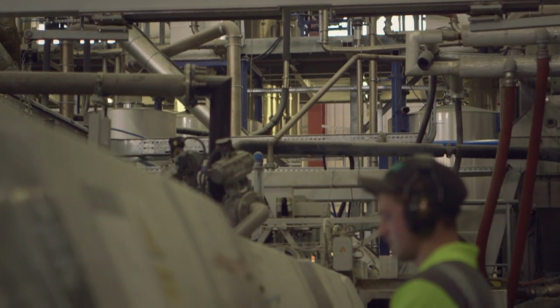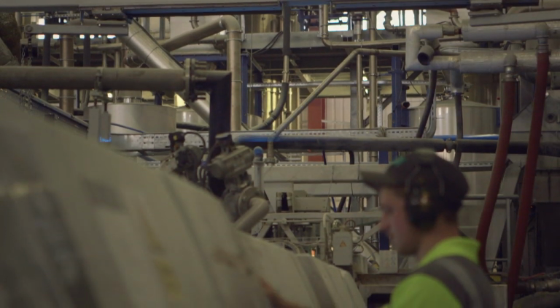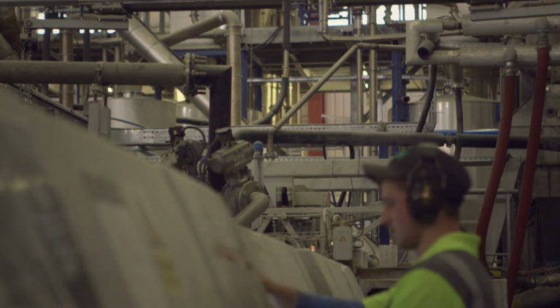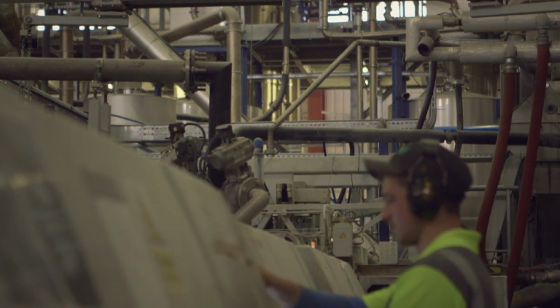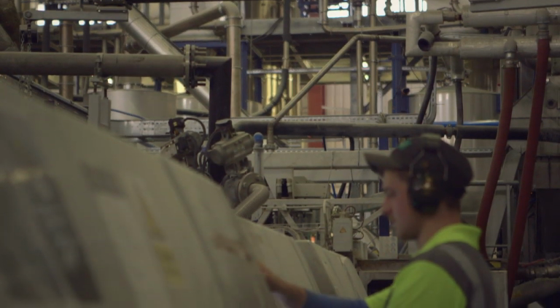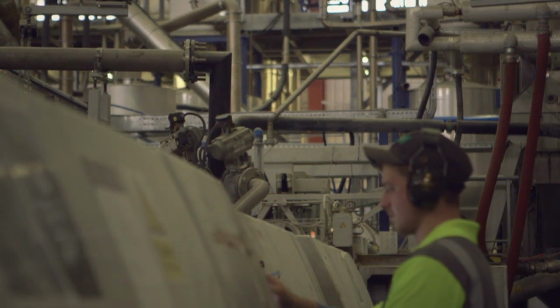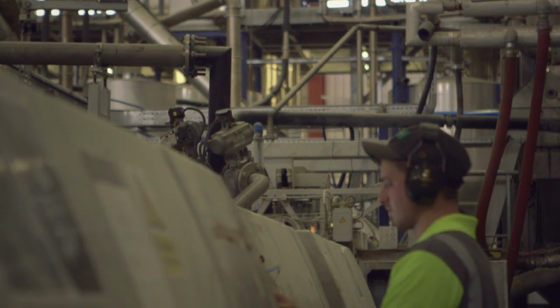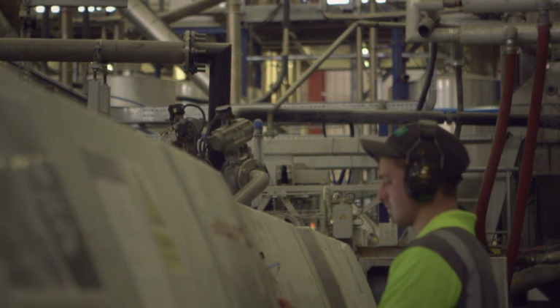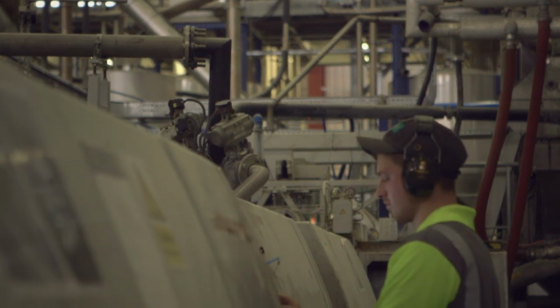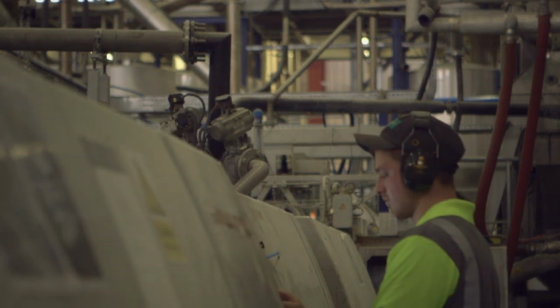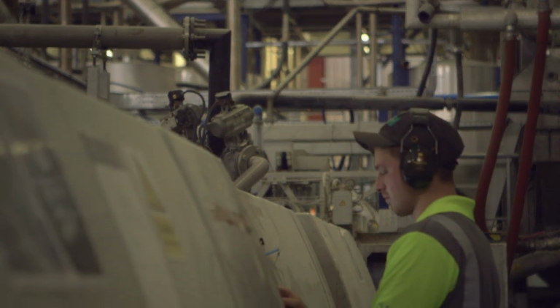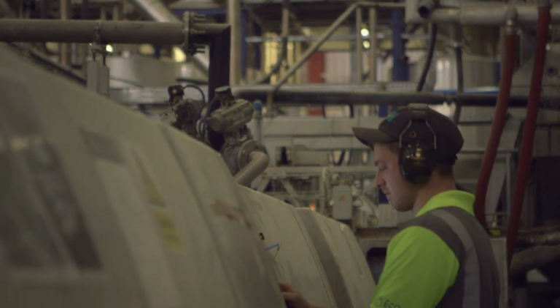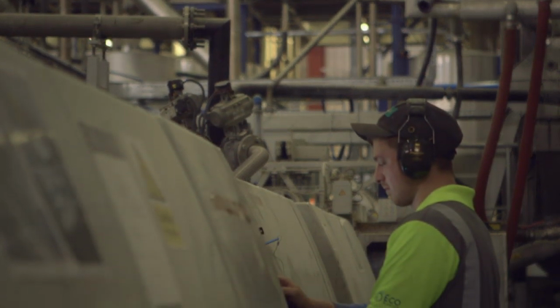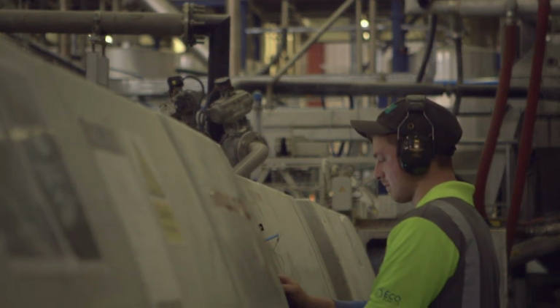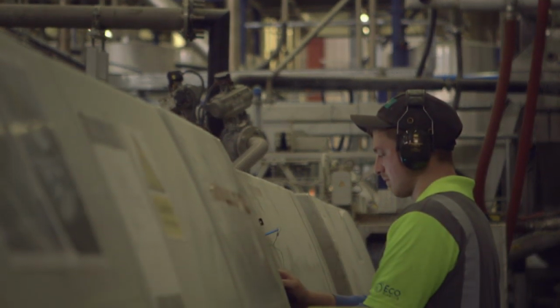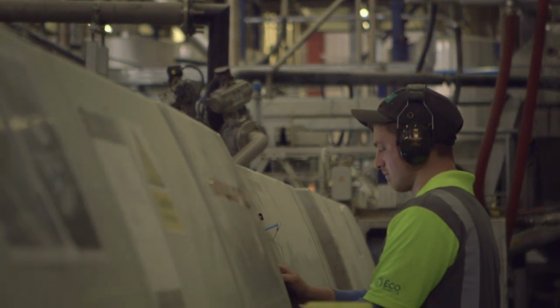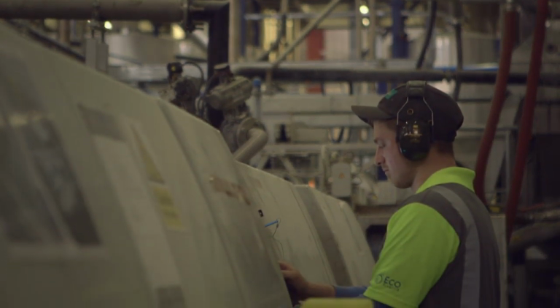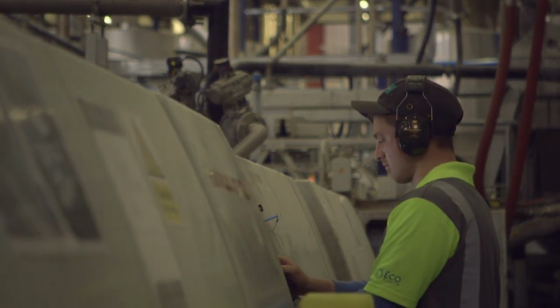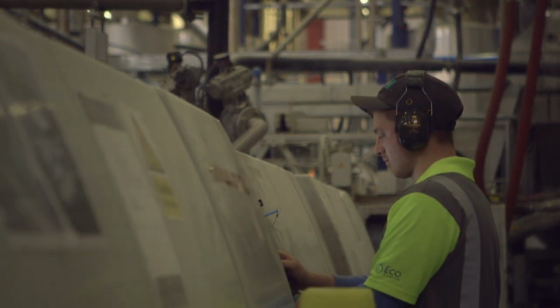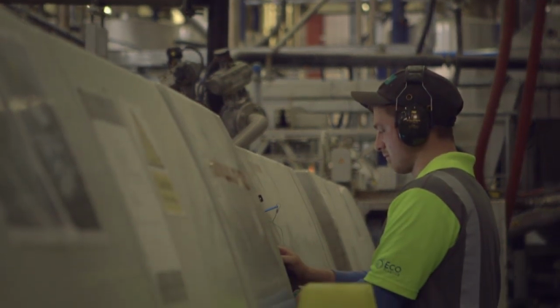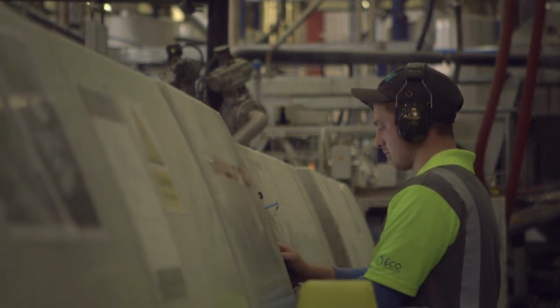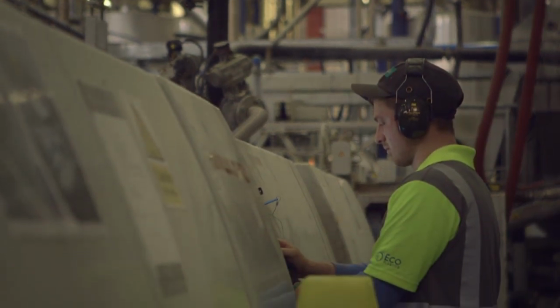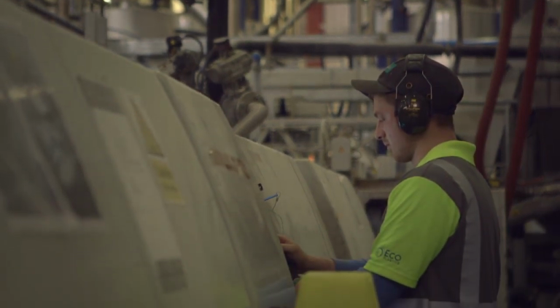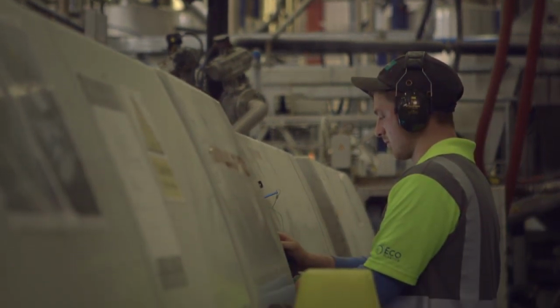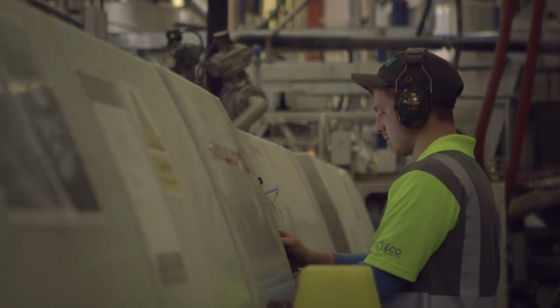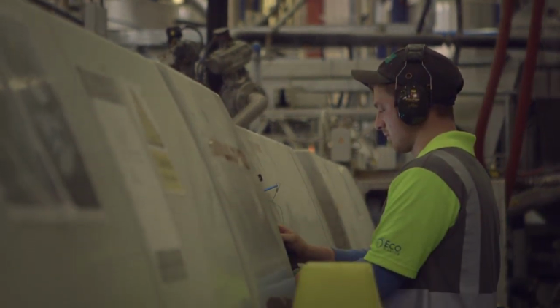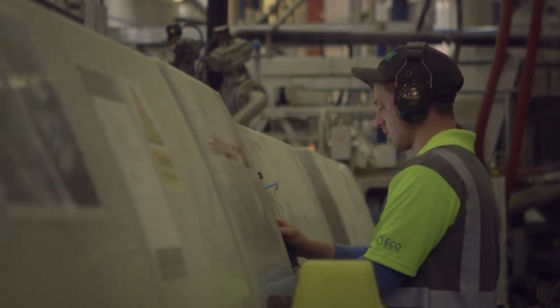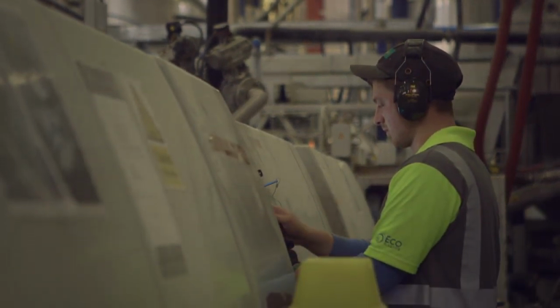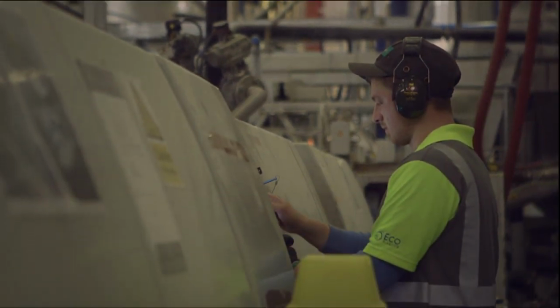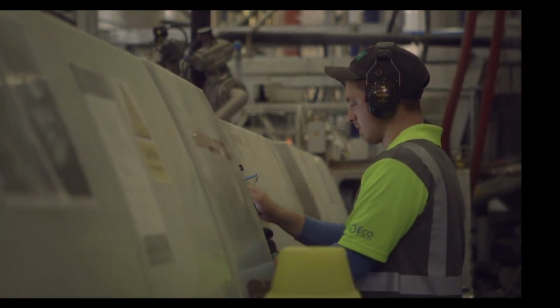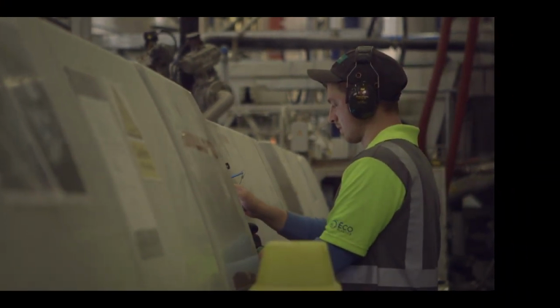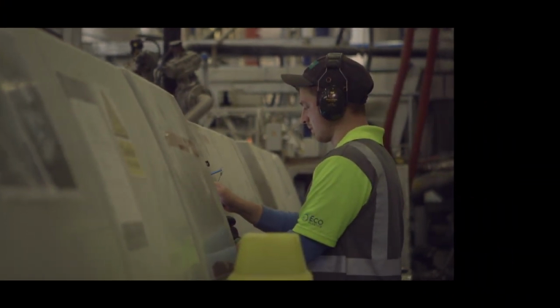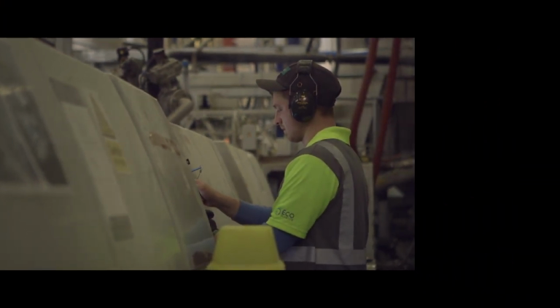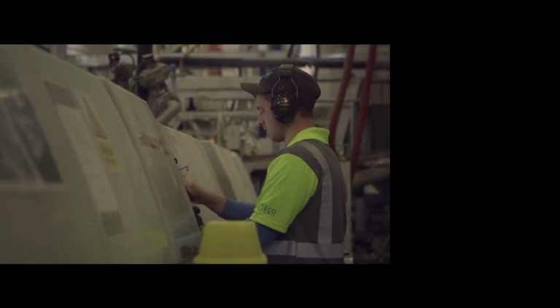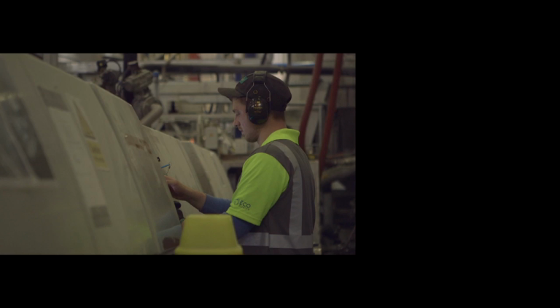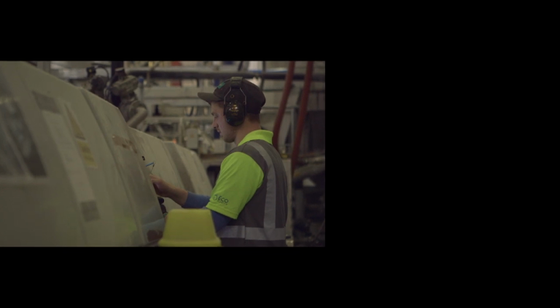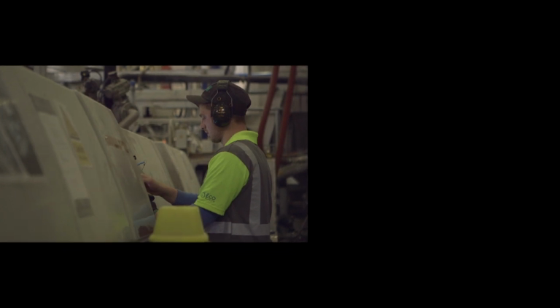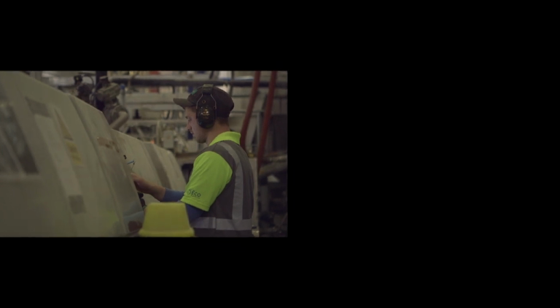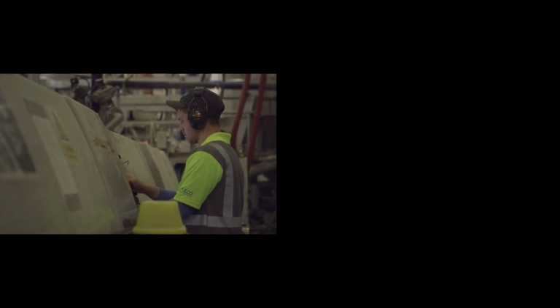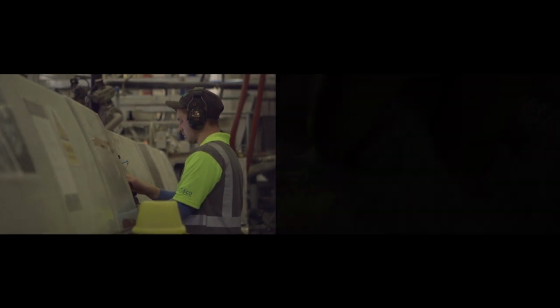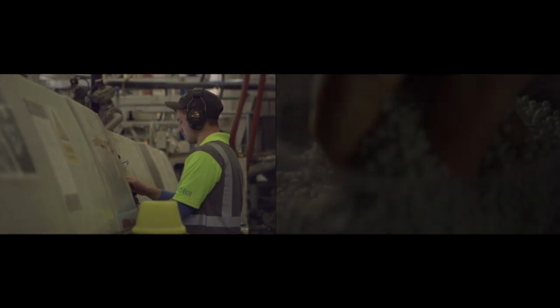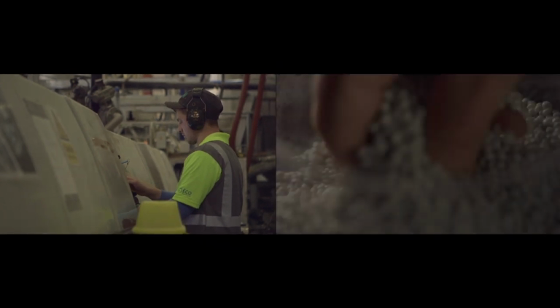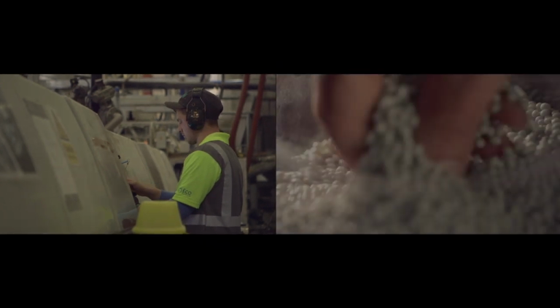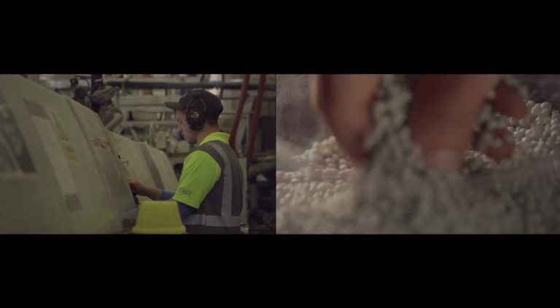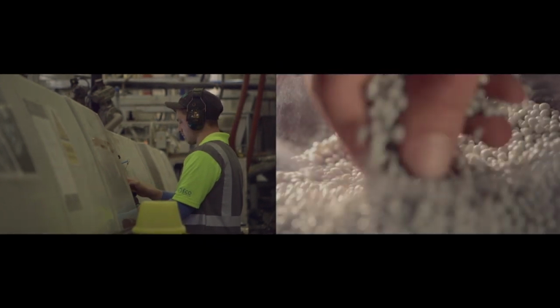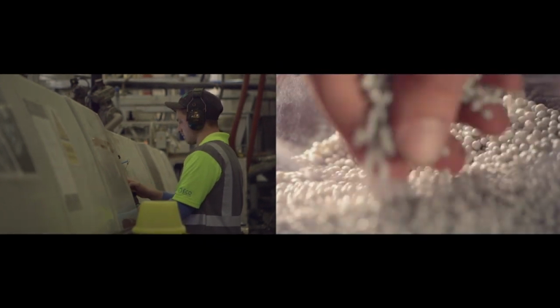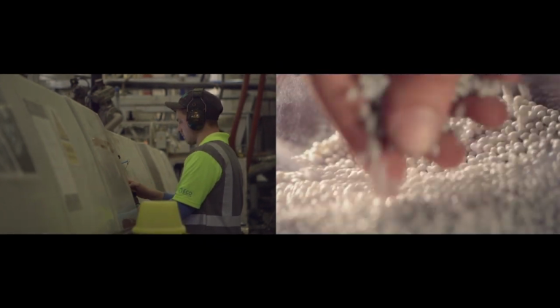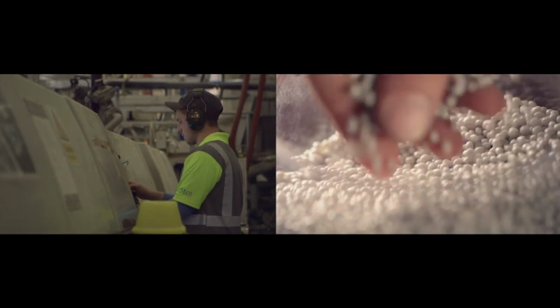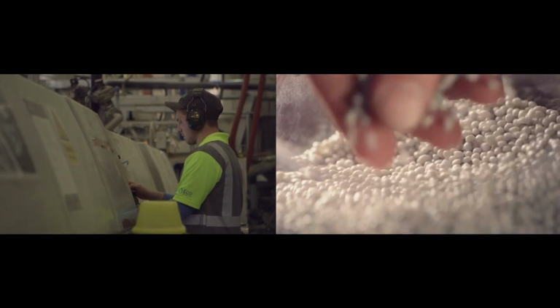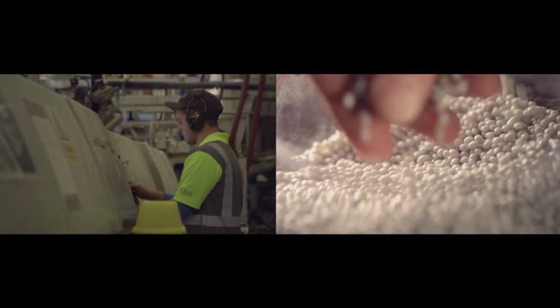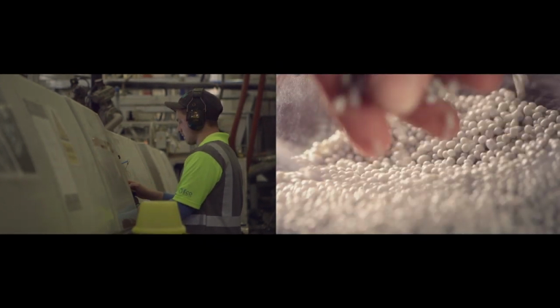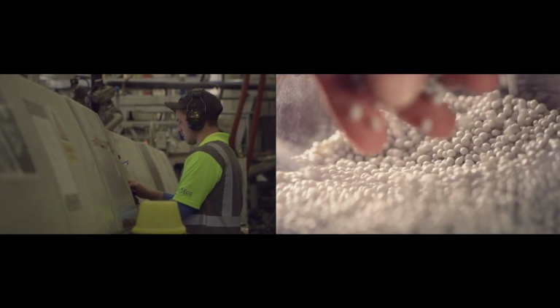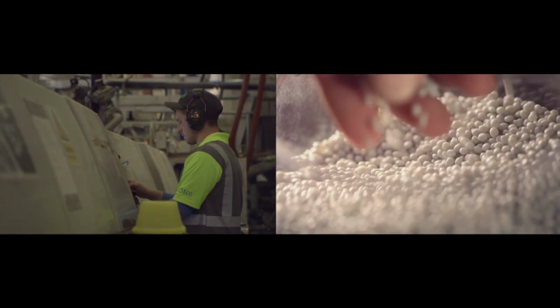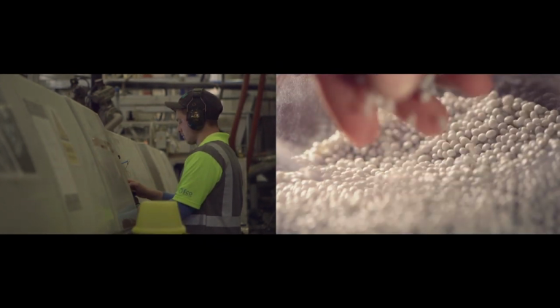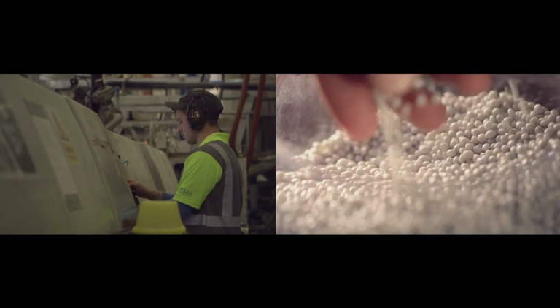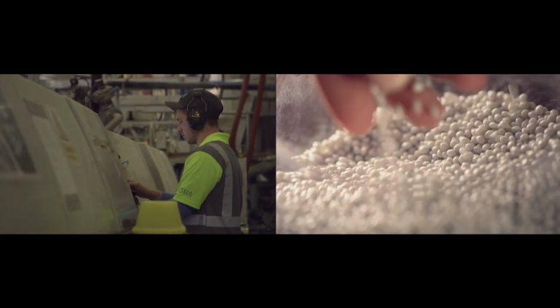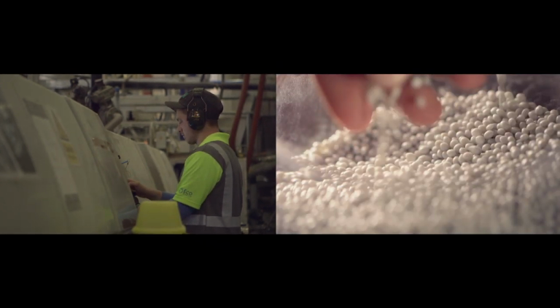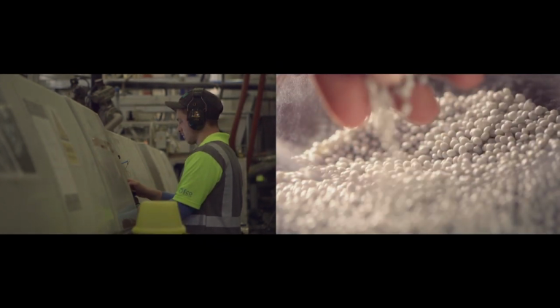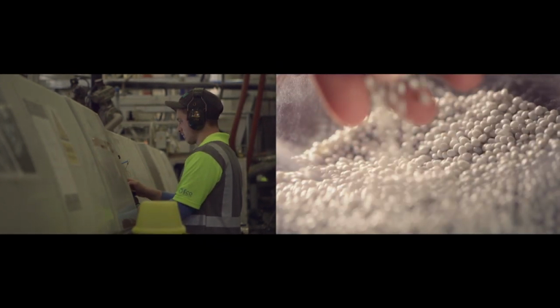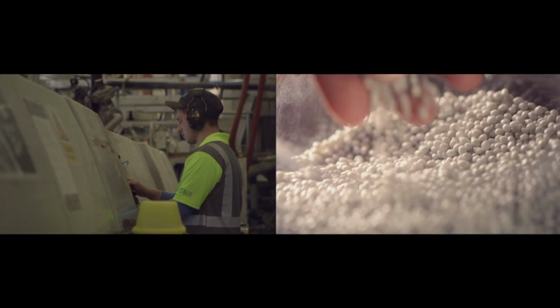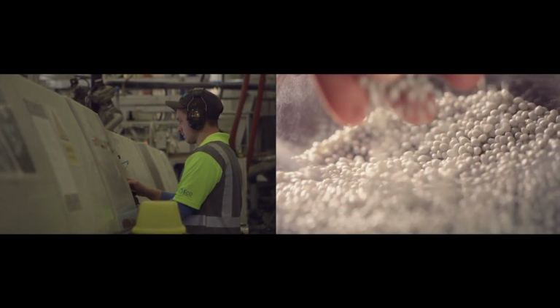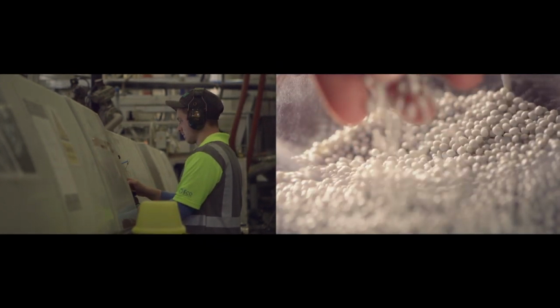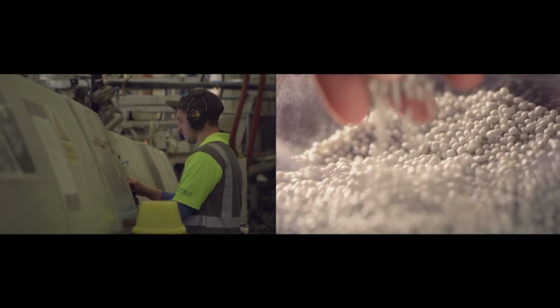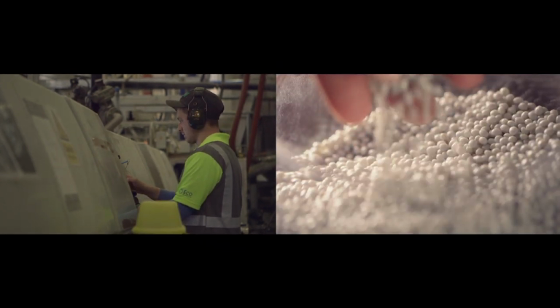The rest are melted down, cleaned, then turned into a small bead-like pellet which will then go on to make new Coca-Cola bottles.